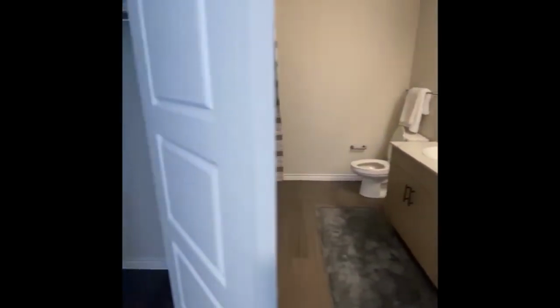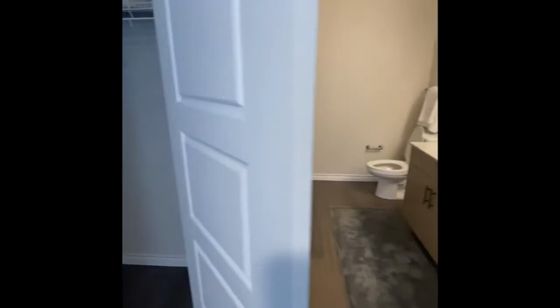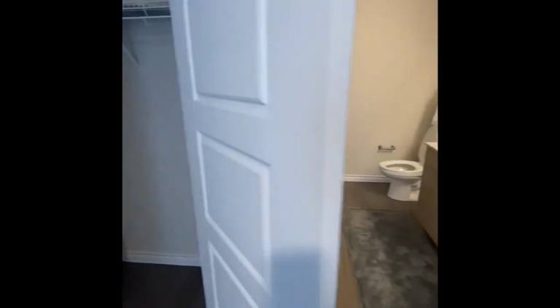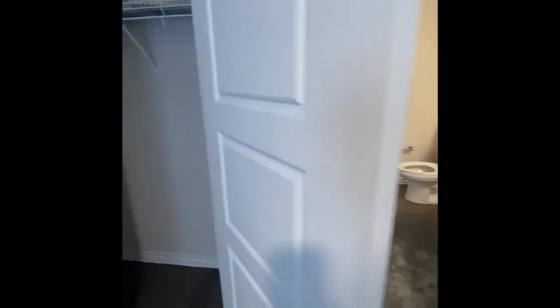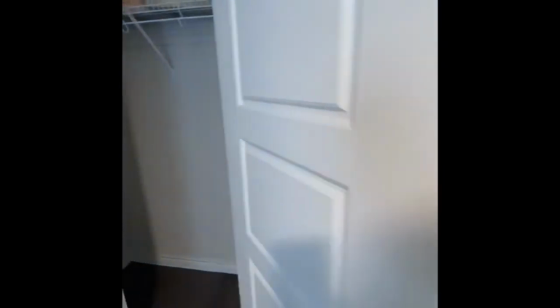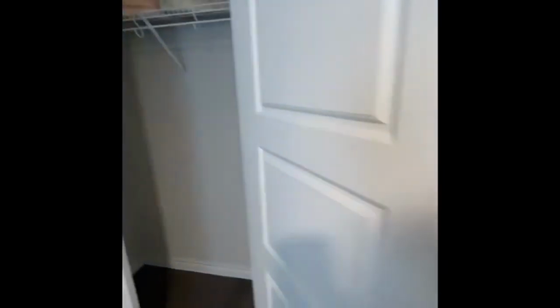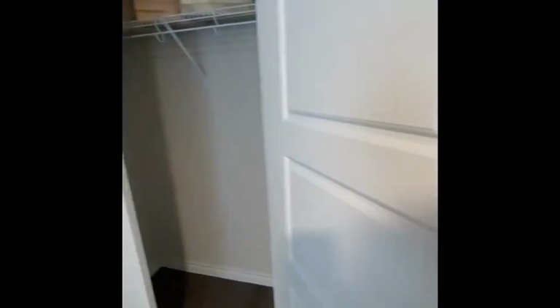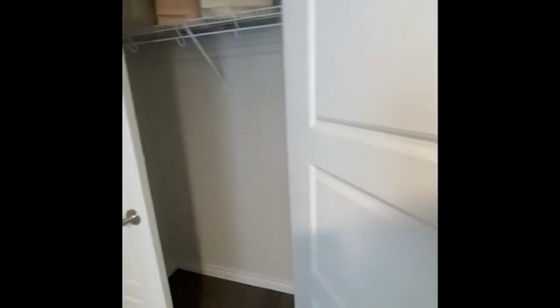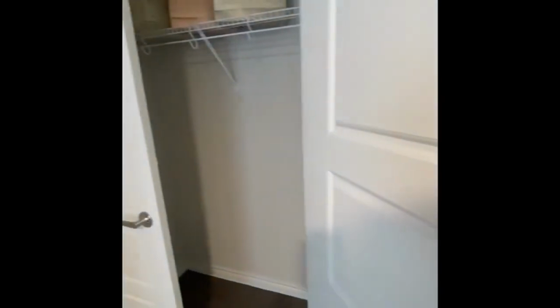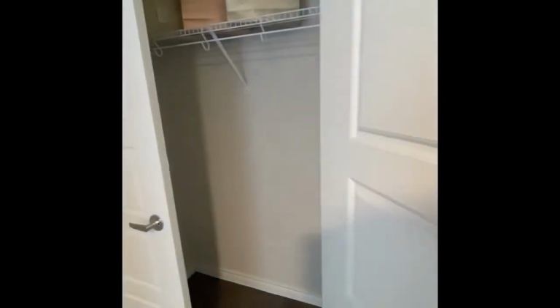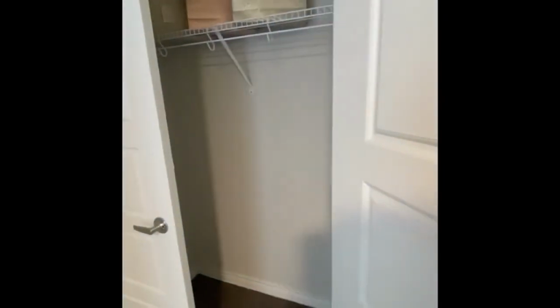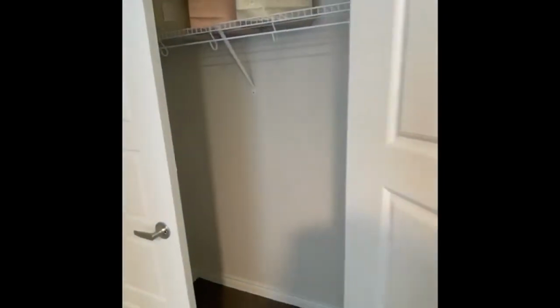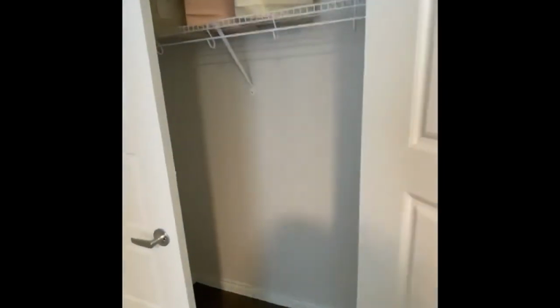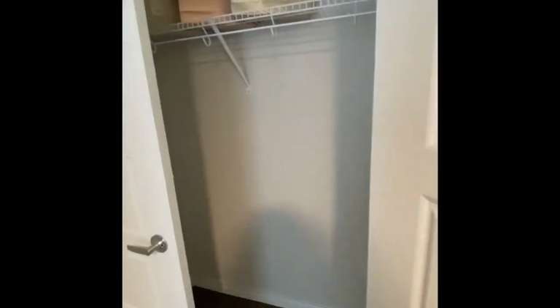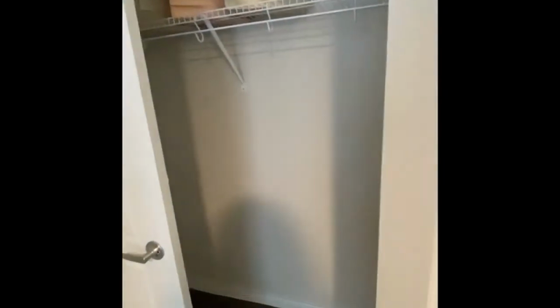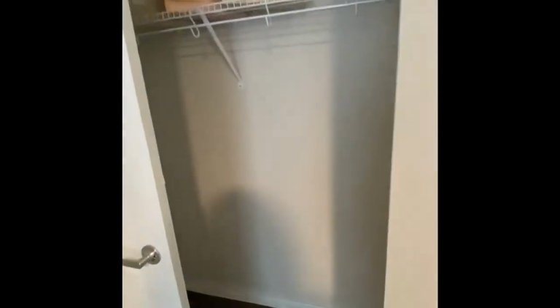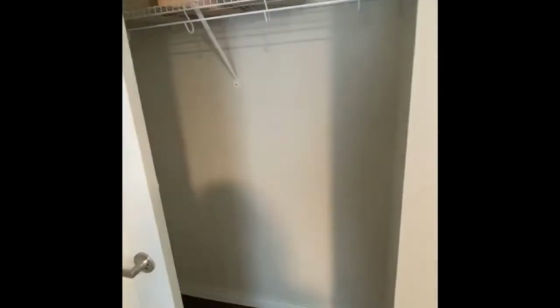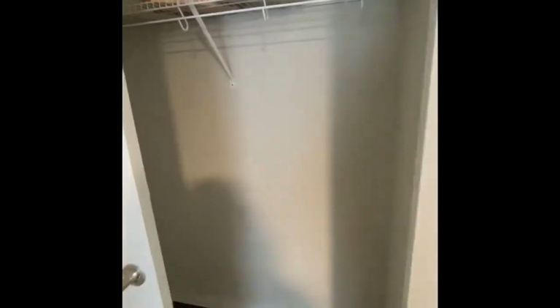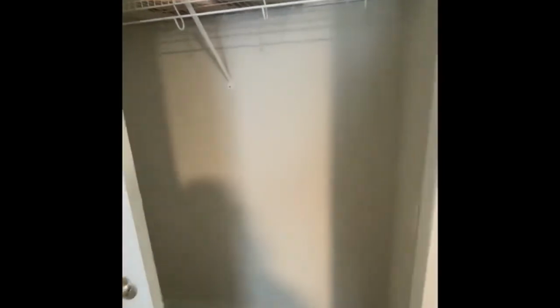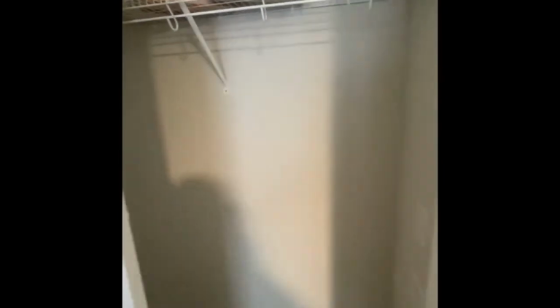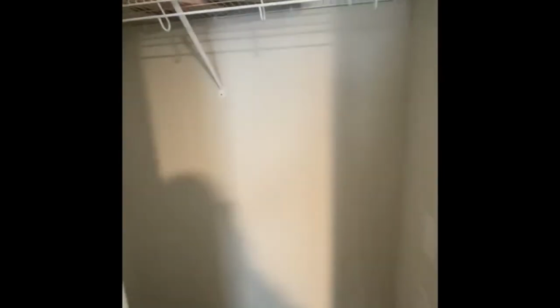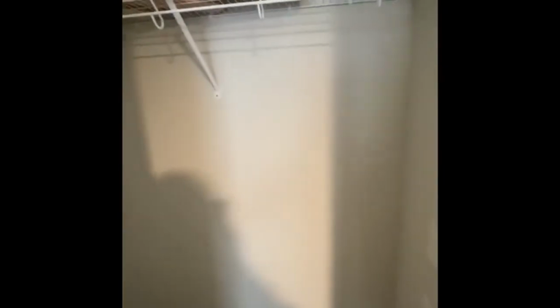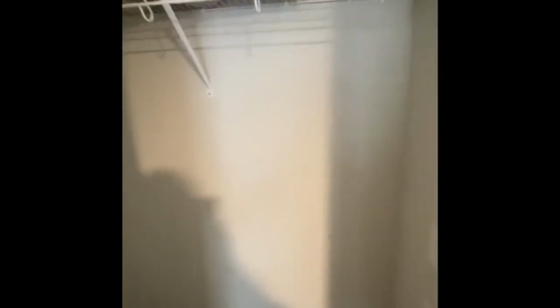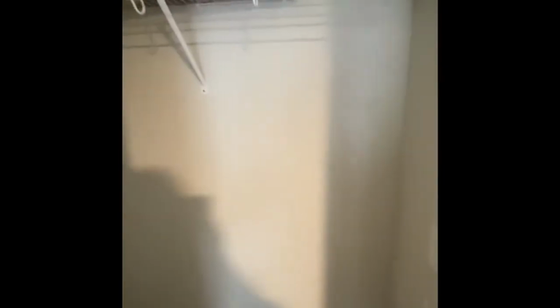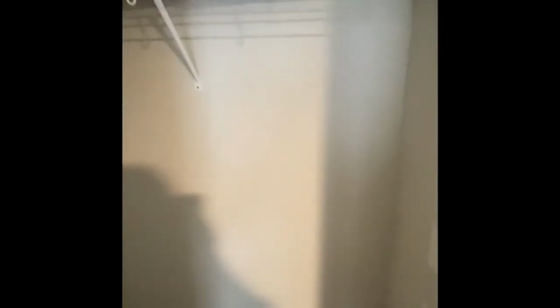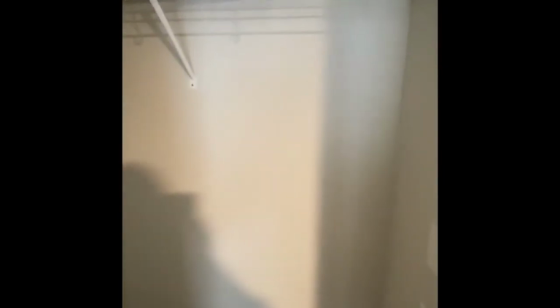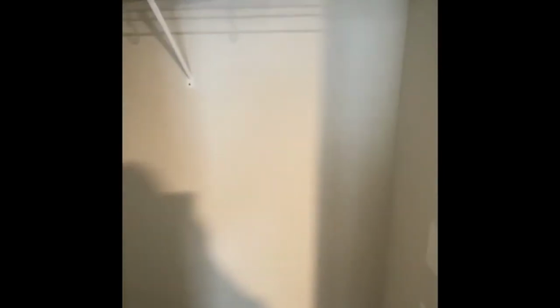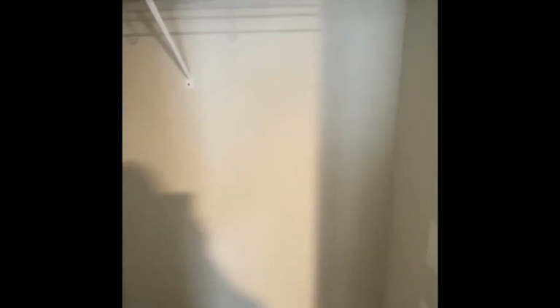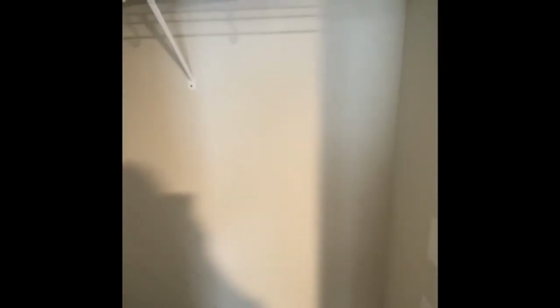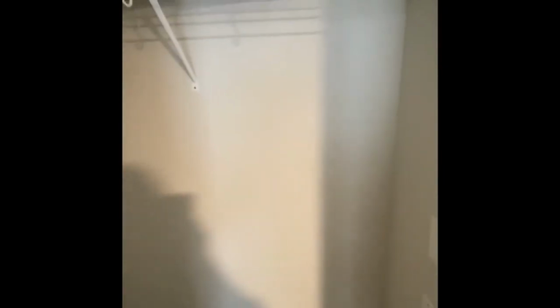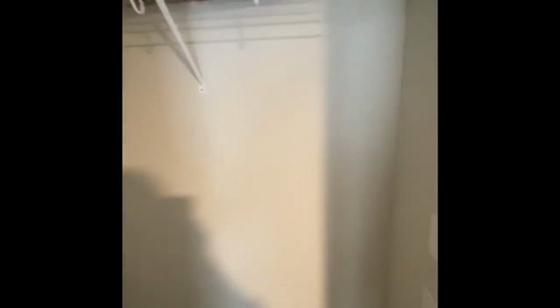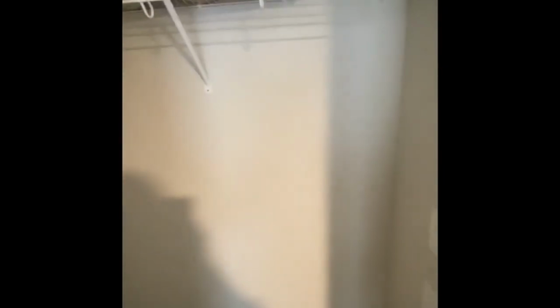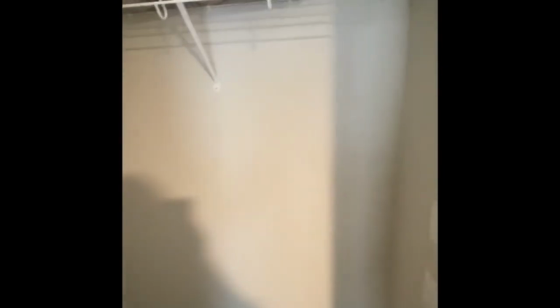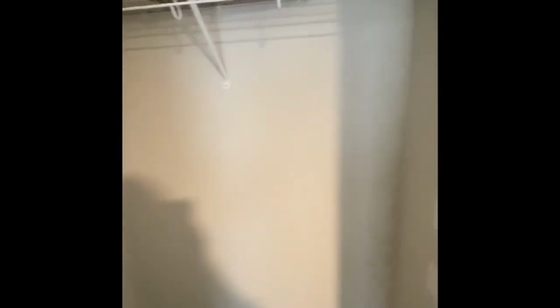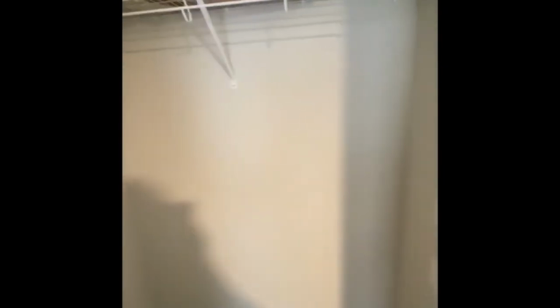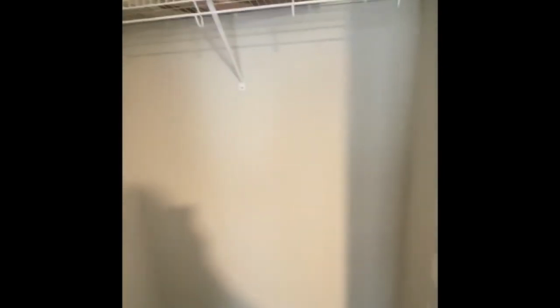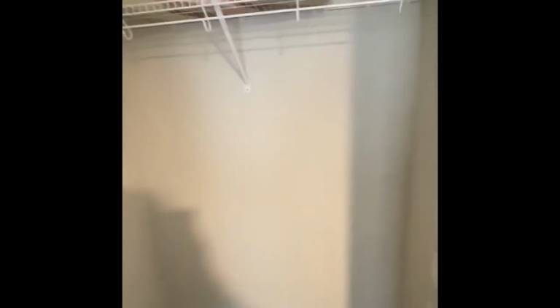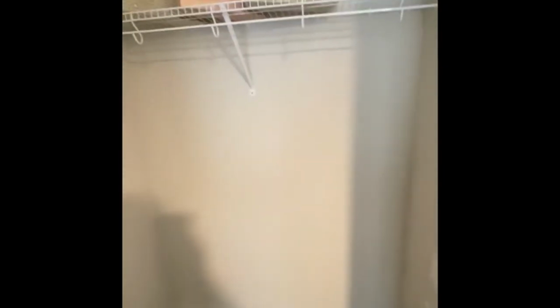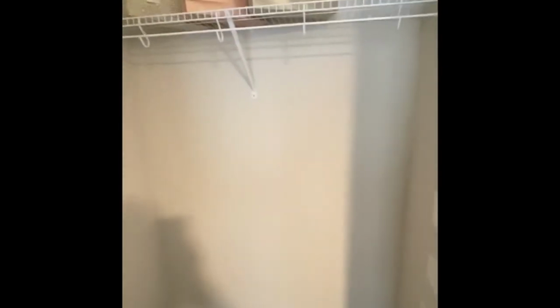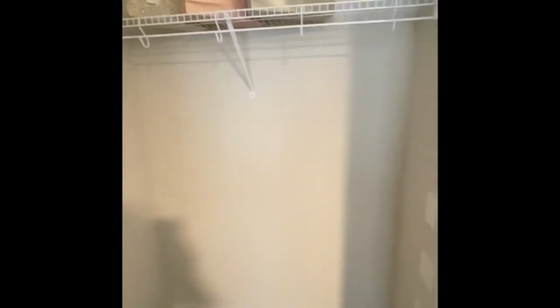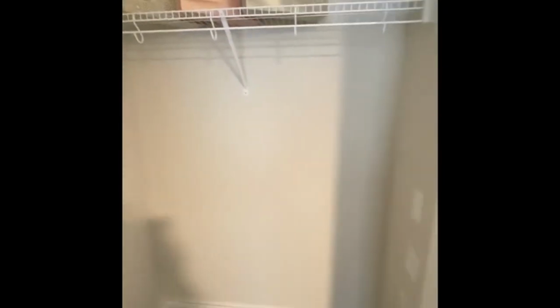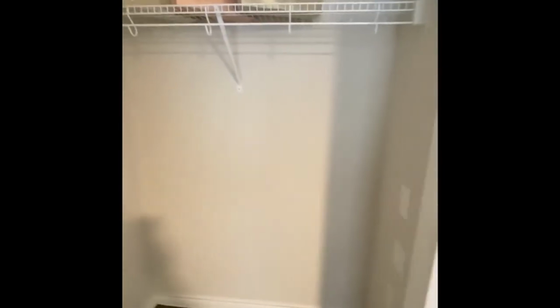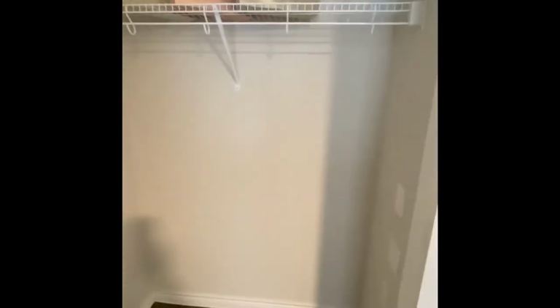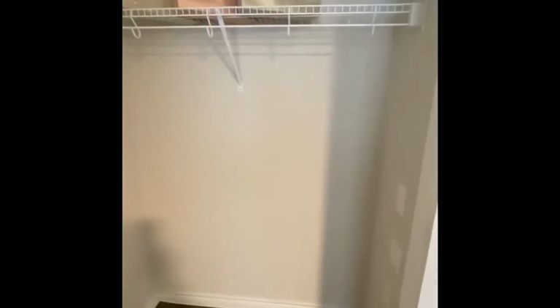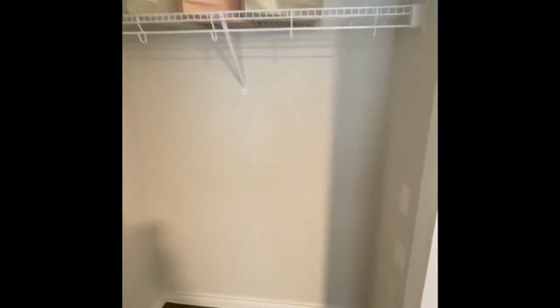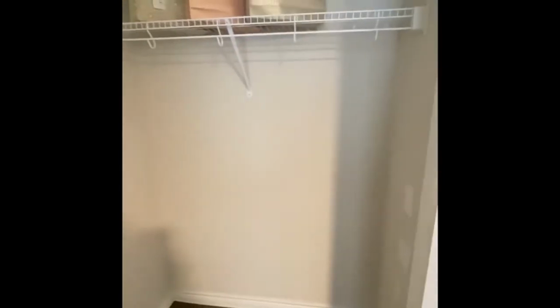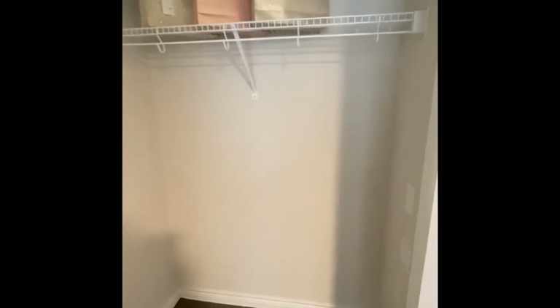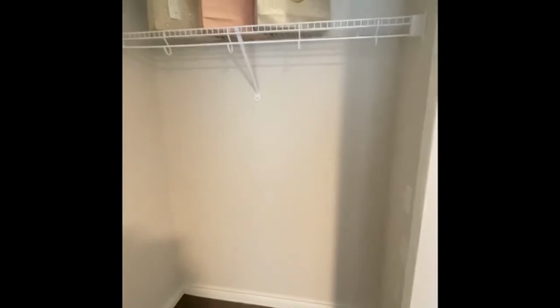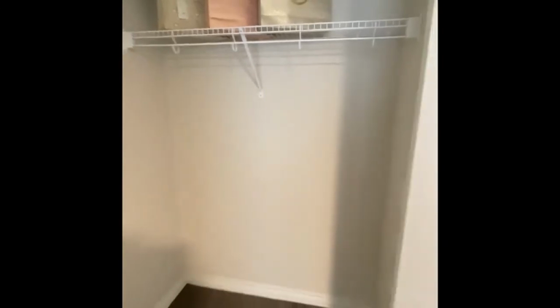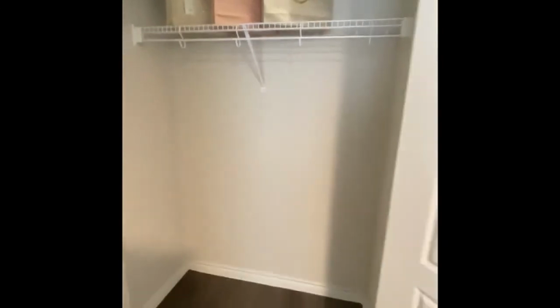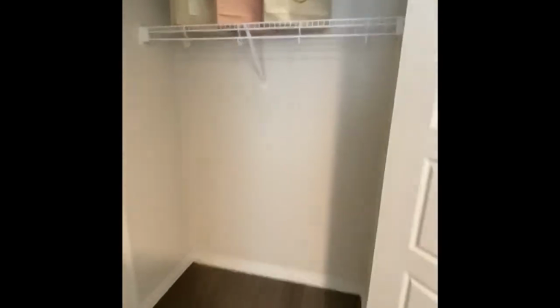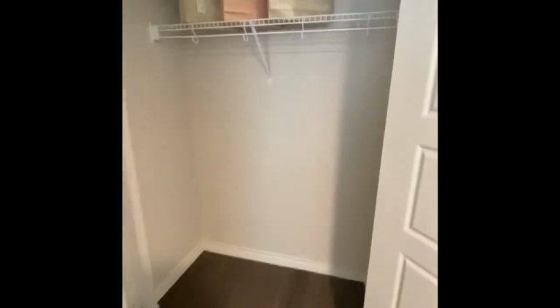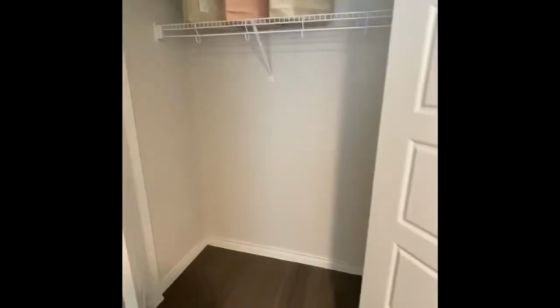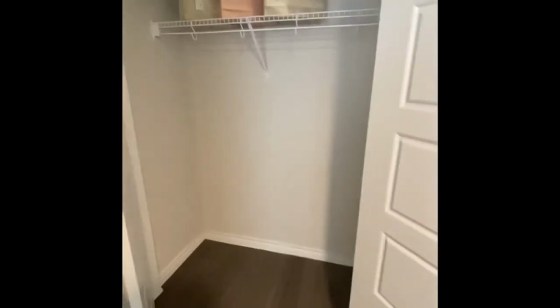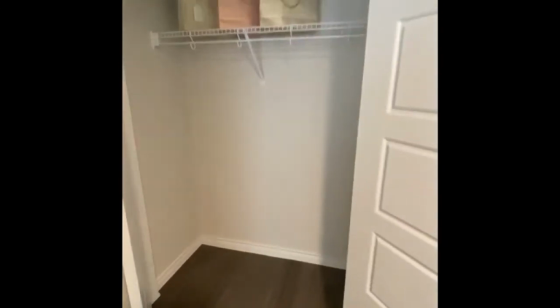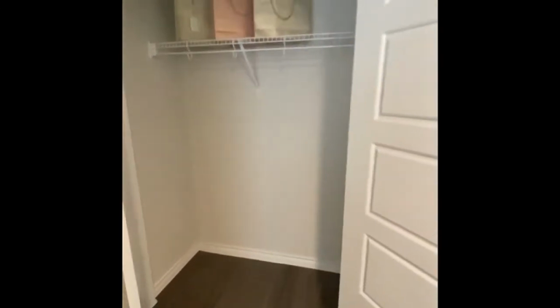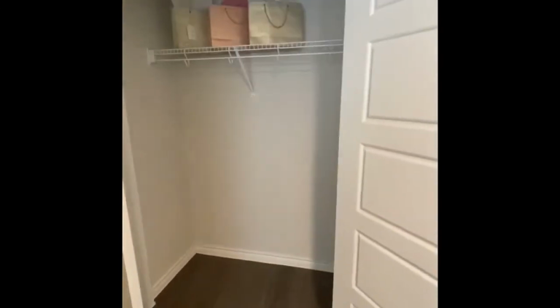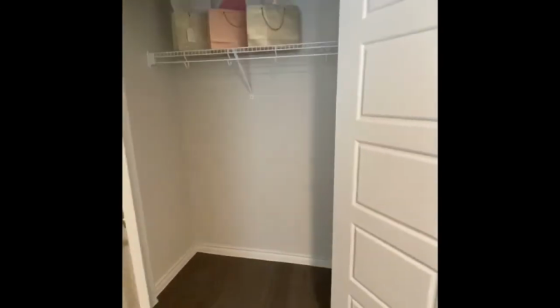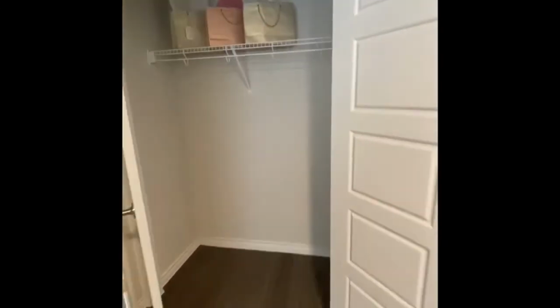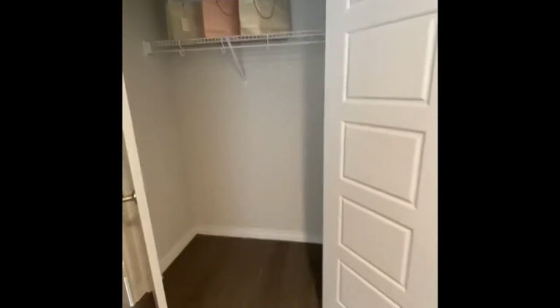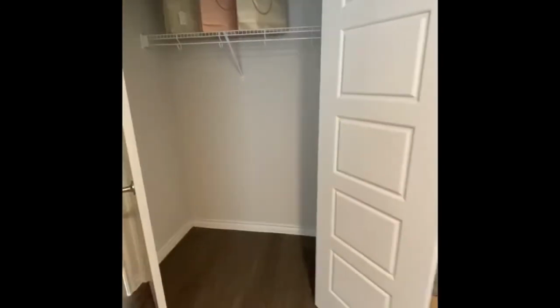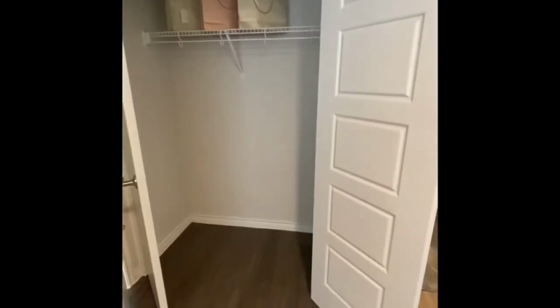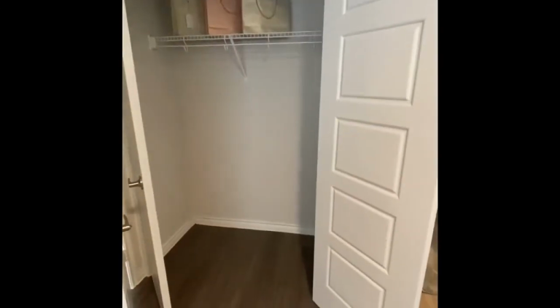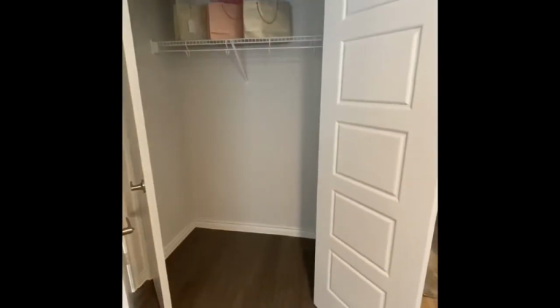Now to the master bedroom closet. It is double-doored. It's not a walk-in but it is still a good size.